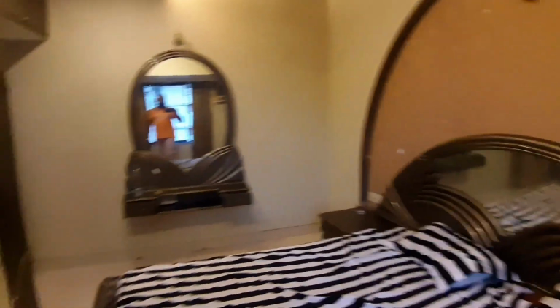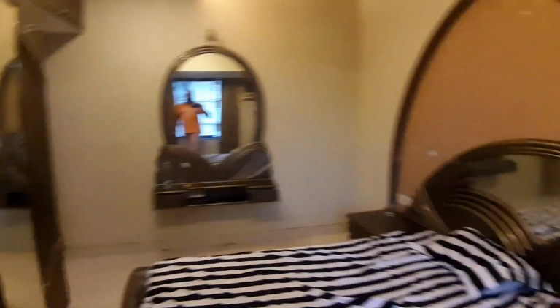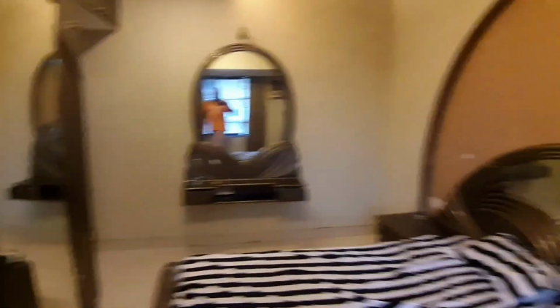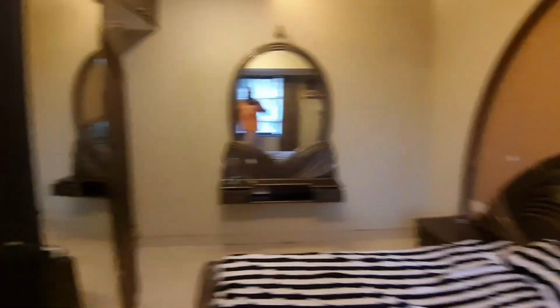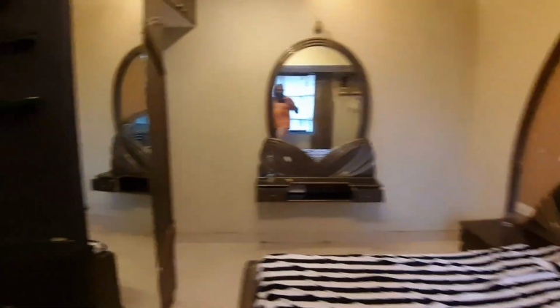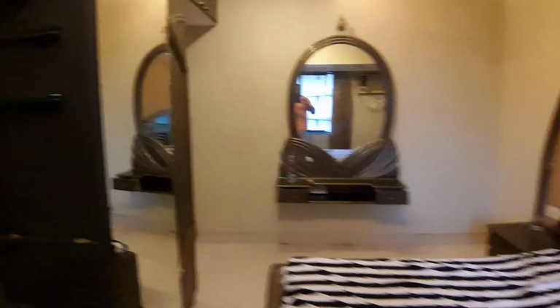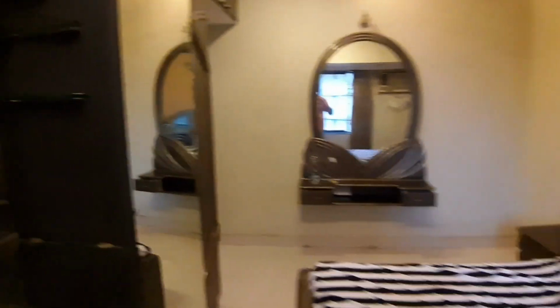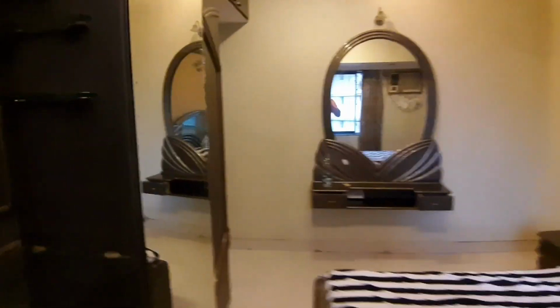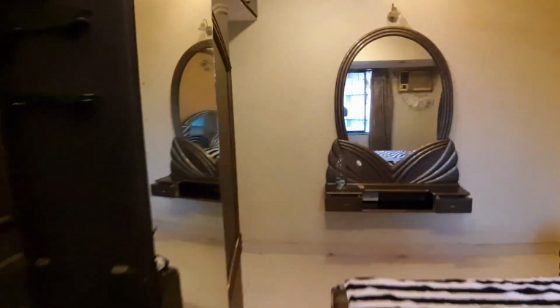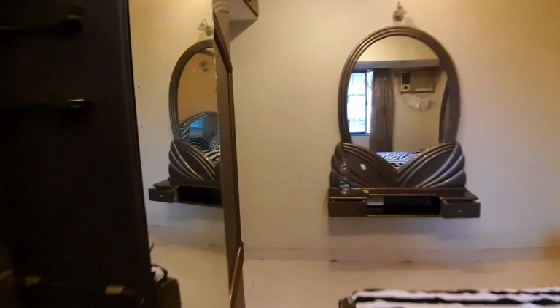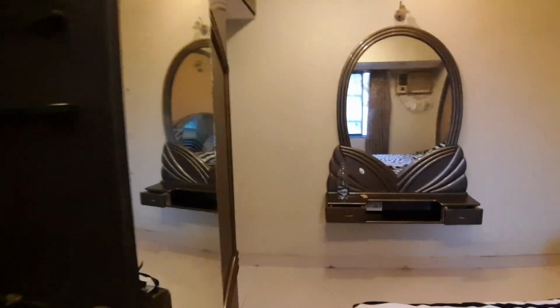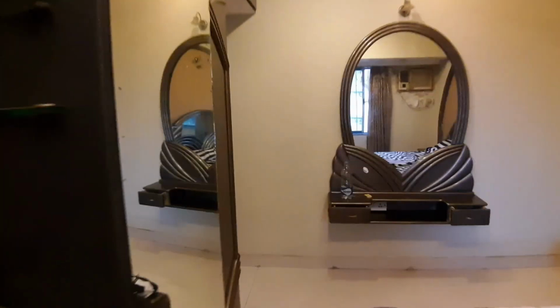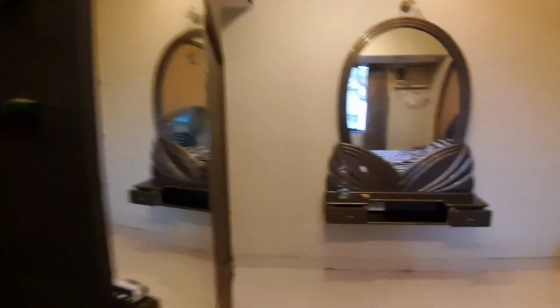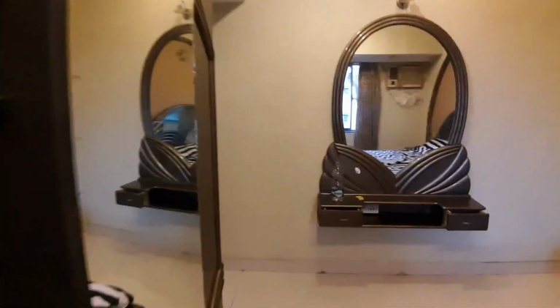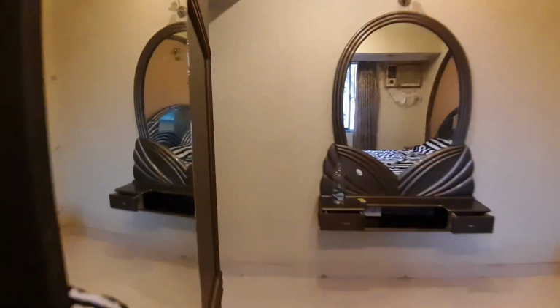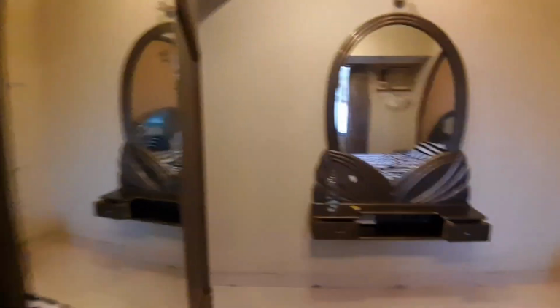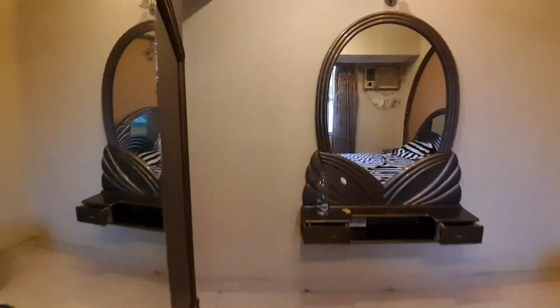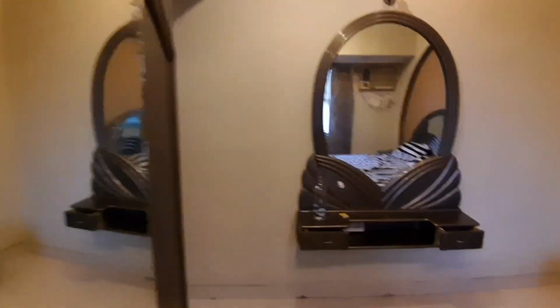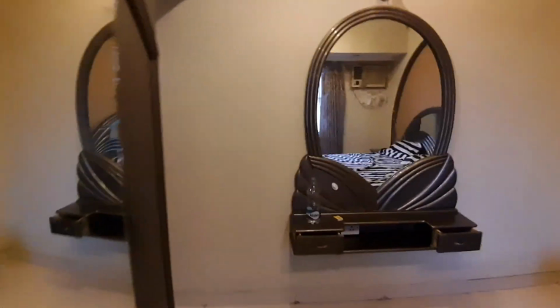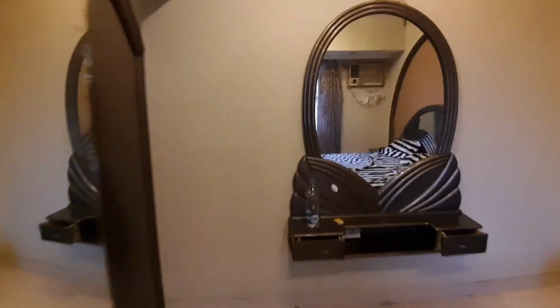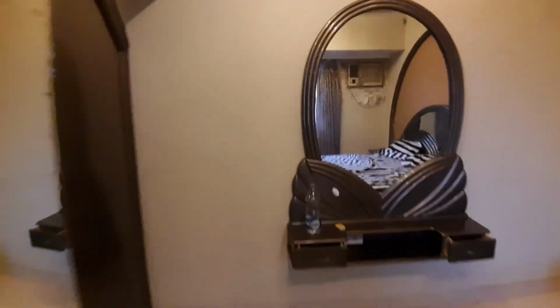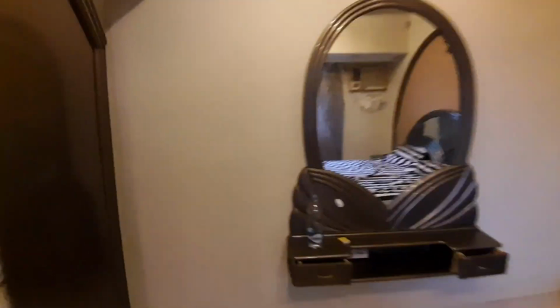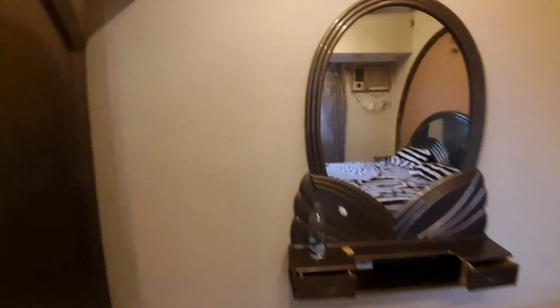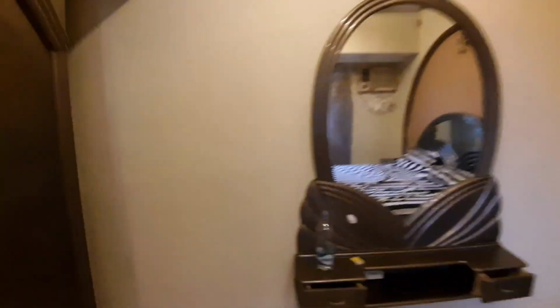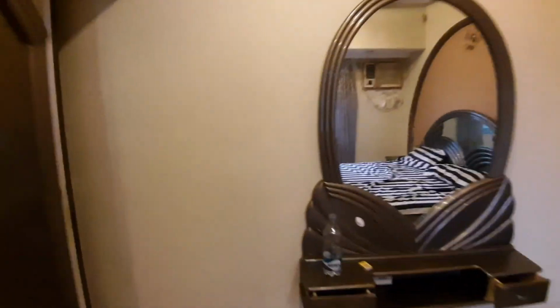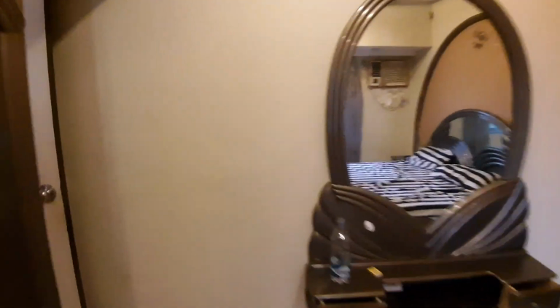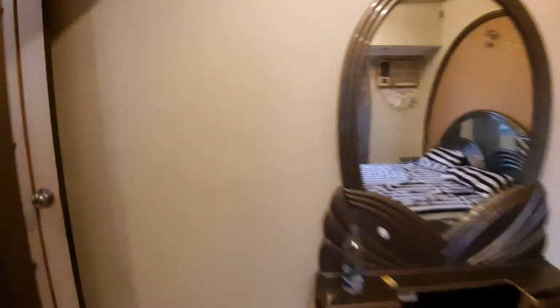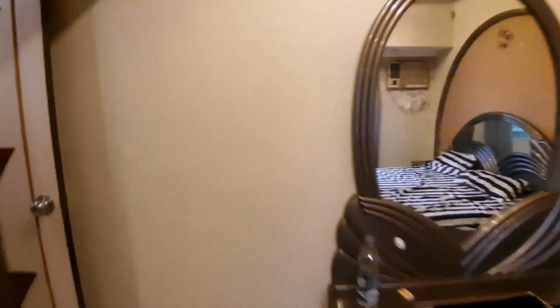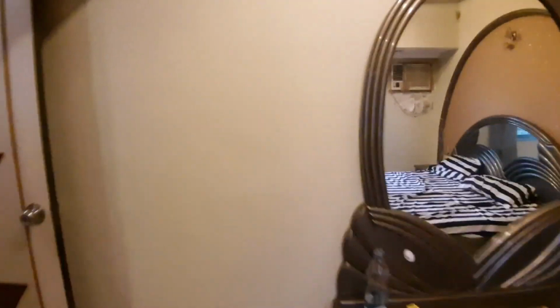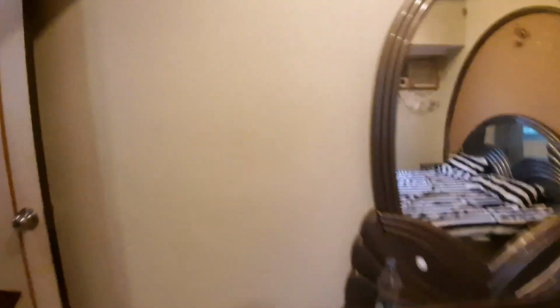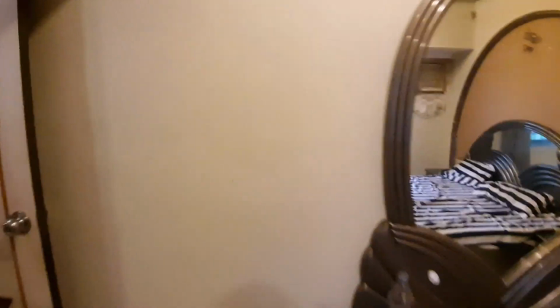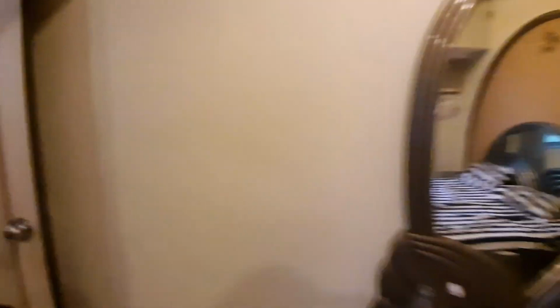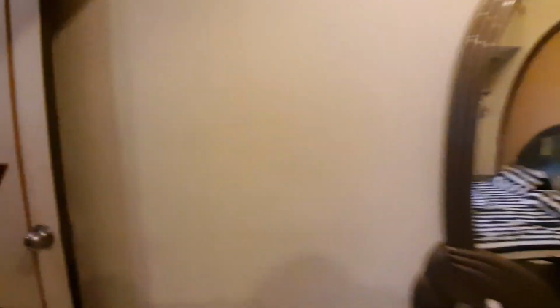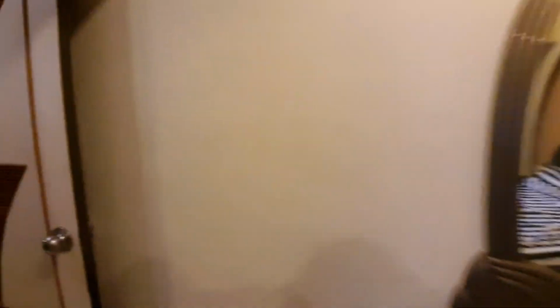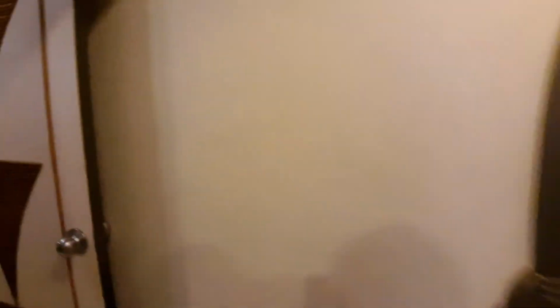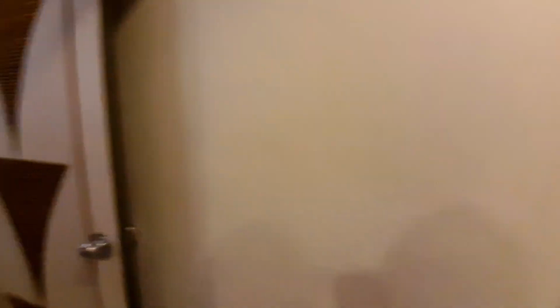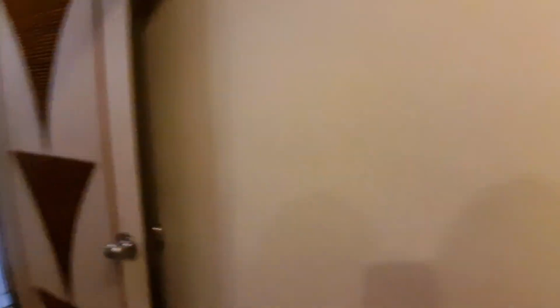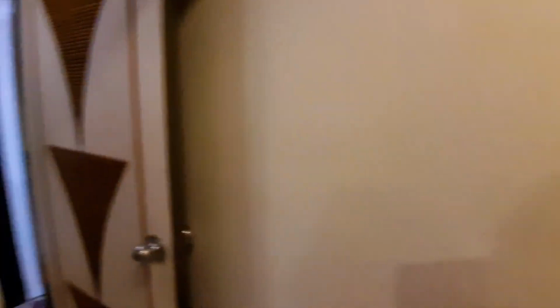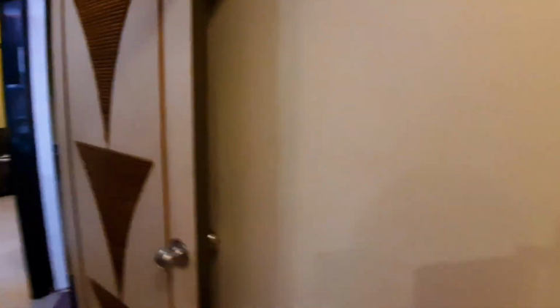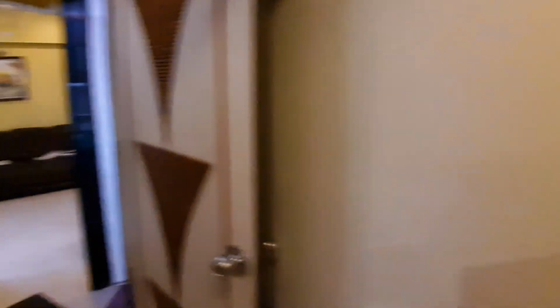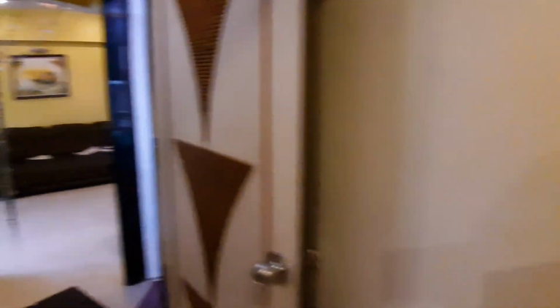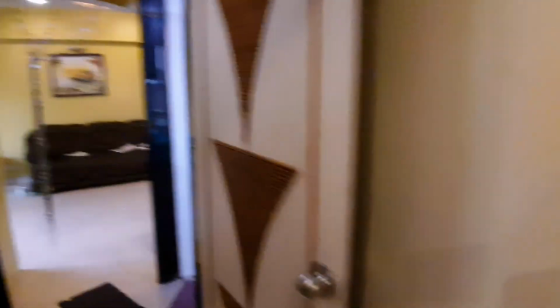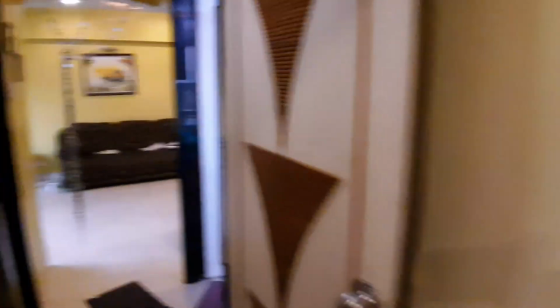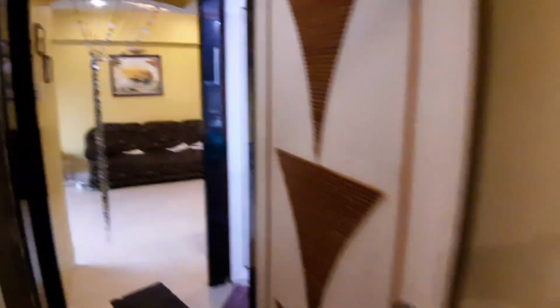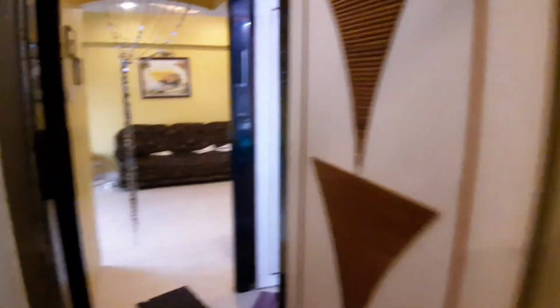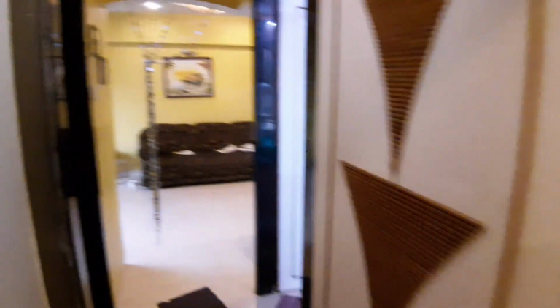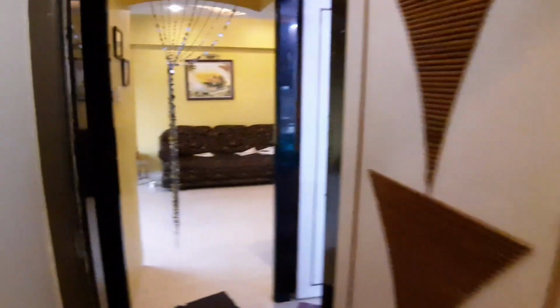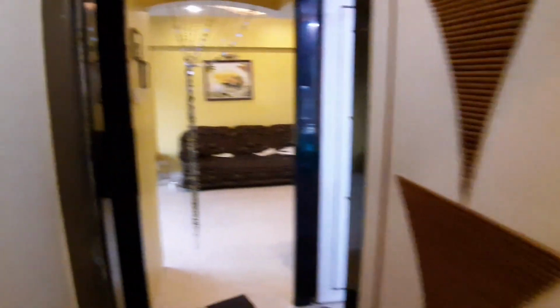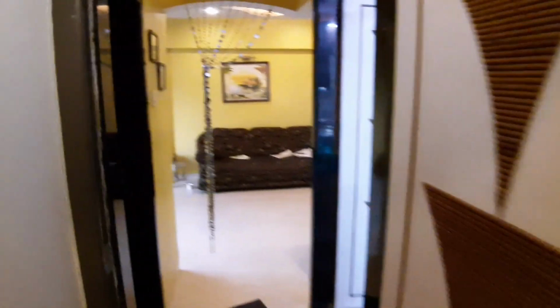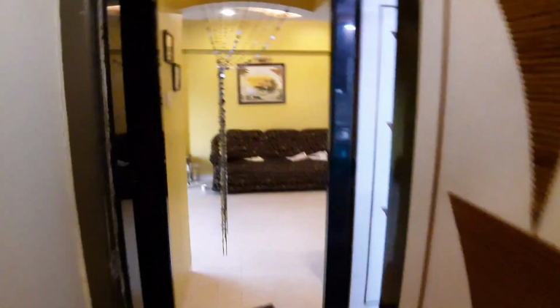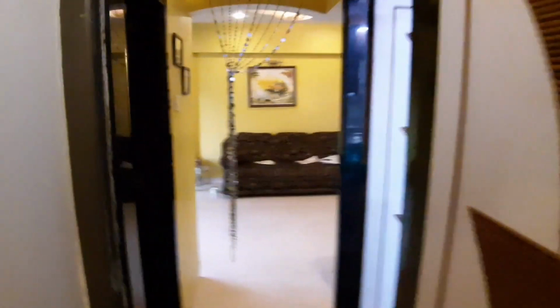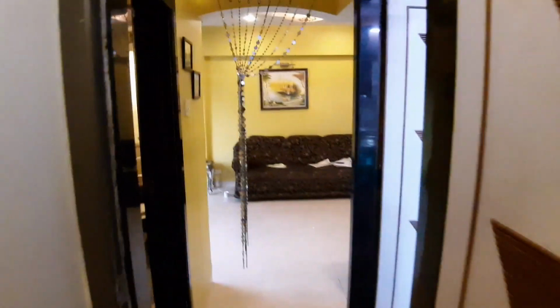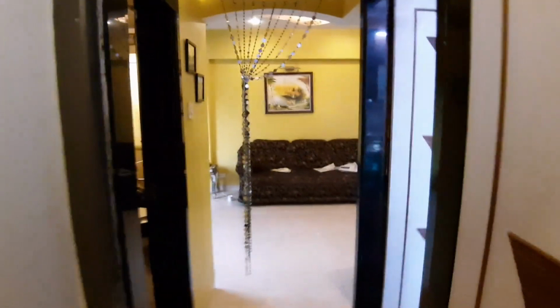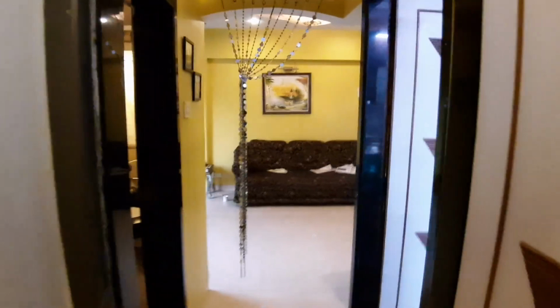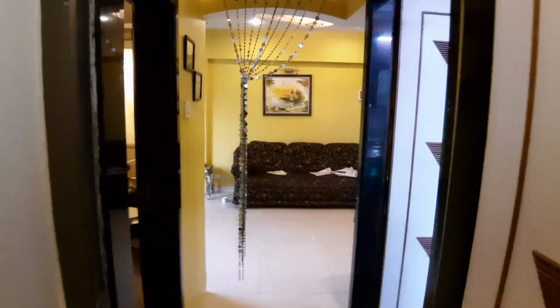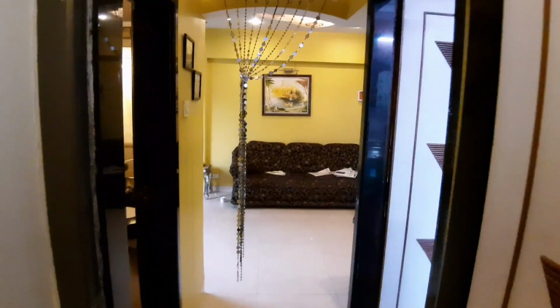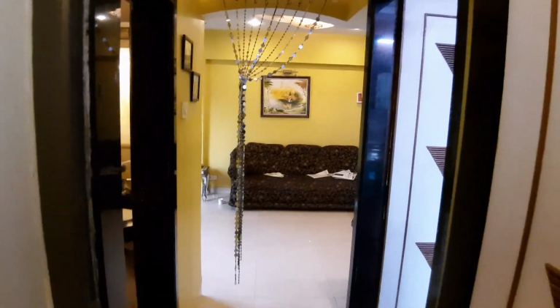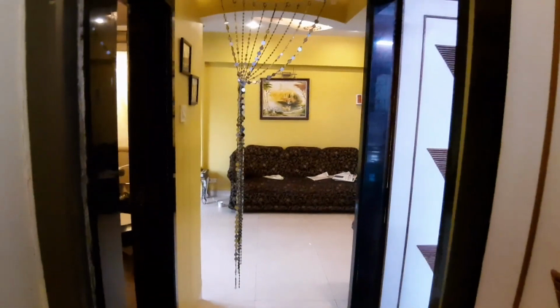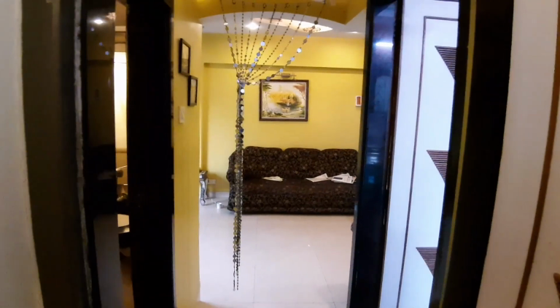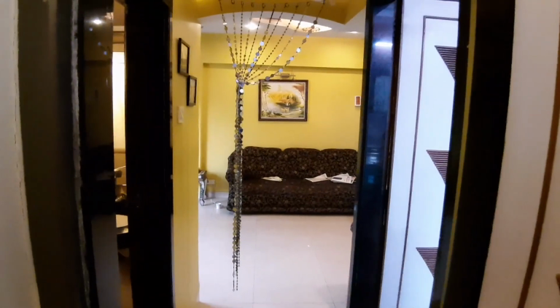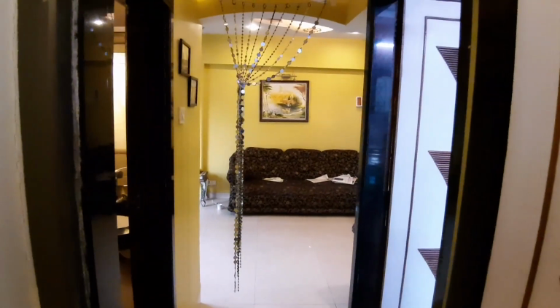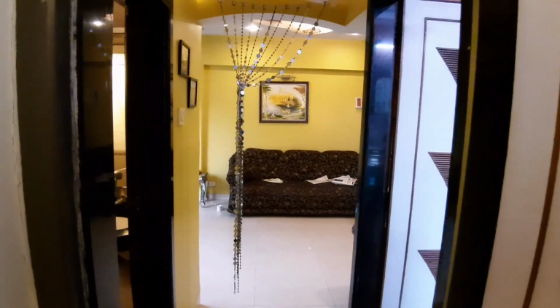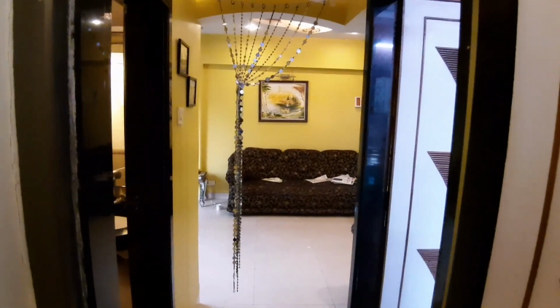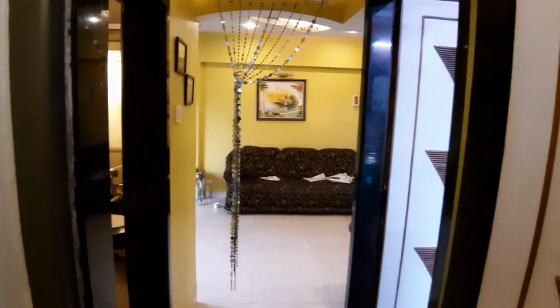One BHK fully furnished with electronics — for more properties, everything is on my YouTube channel. Cheers.